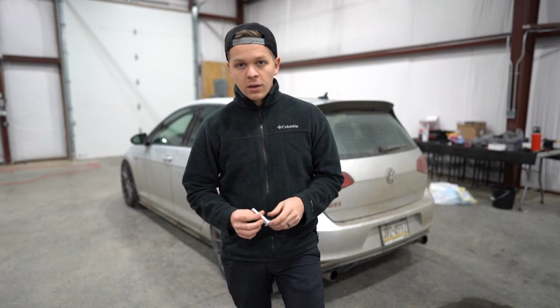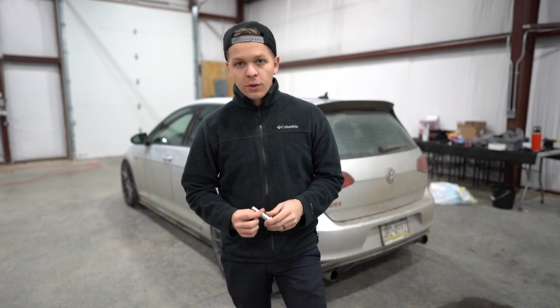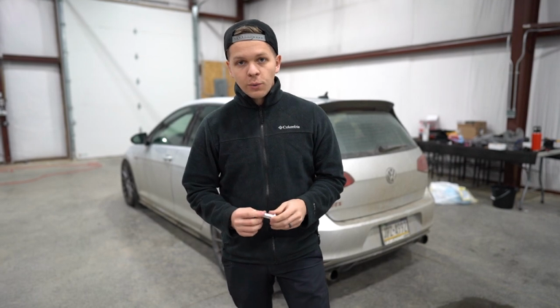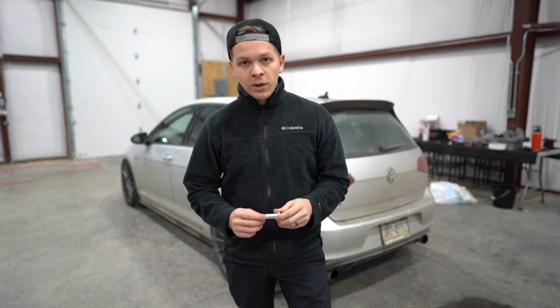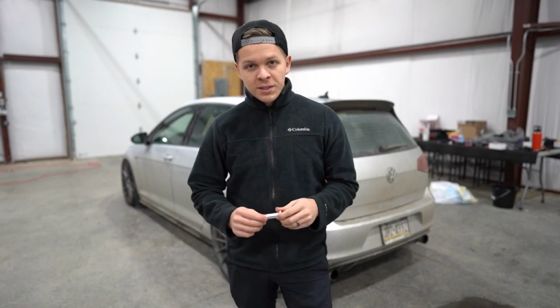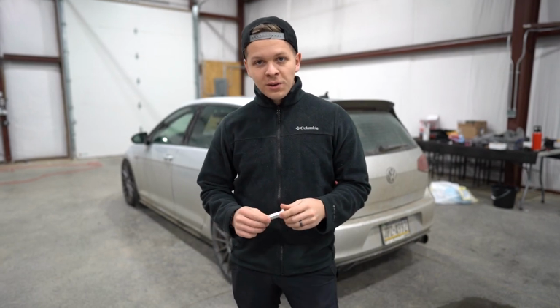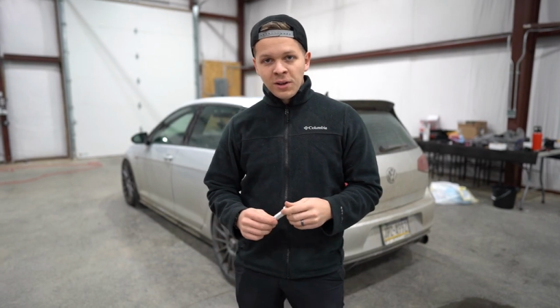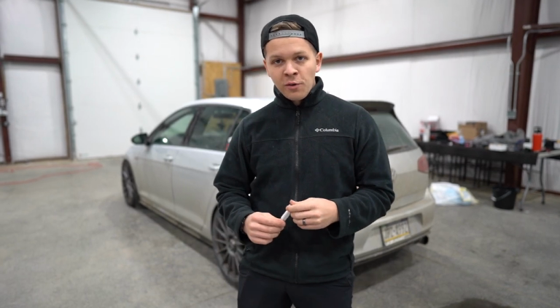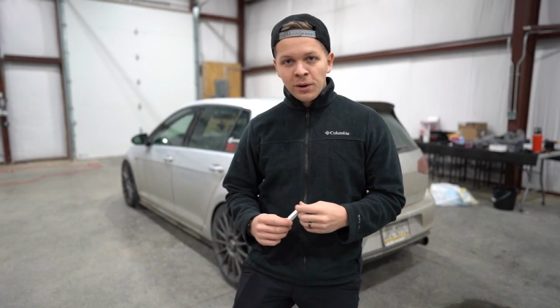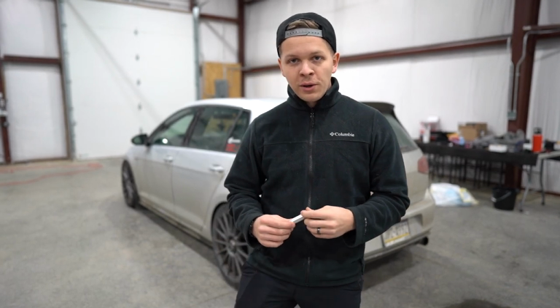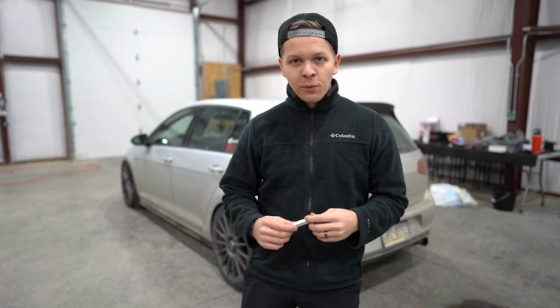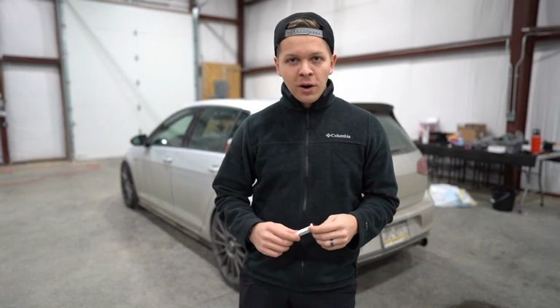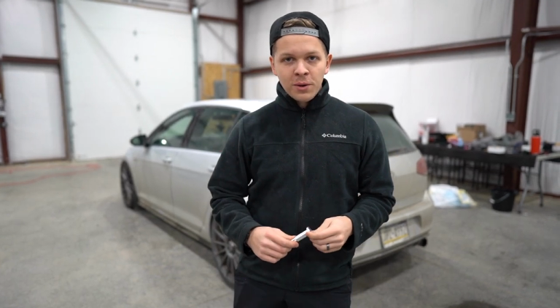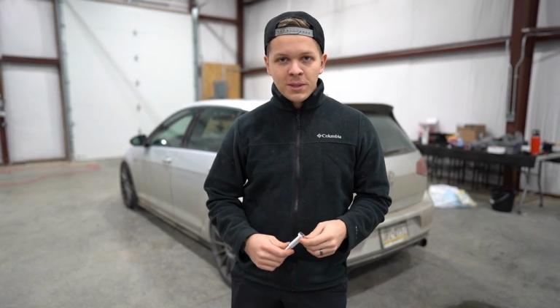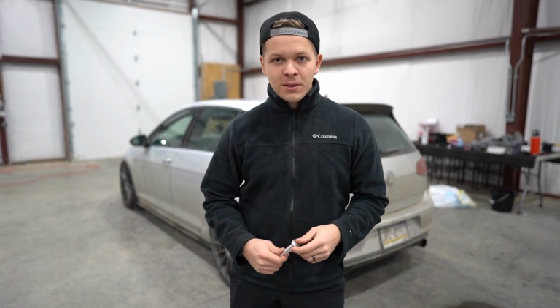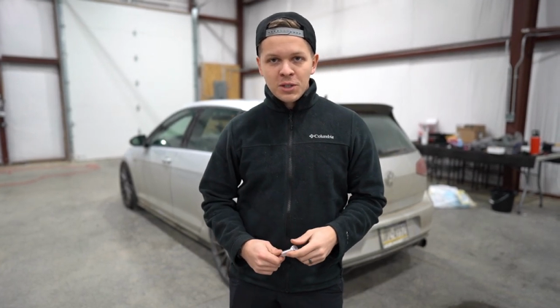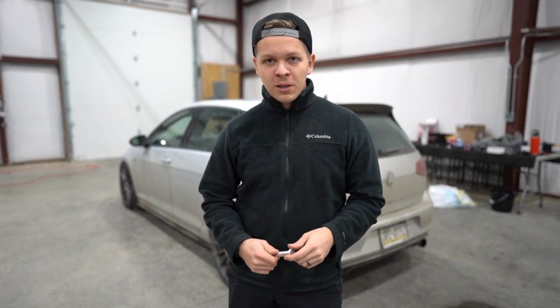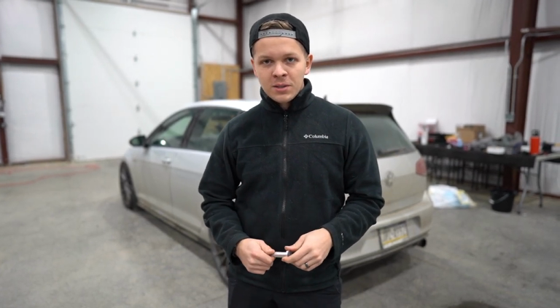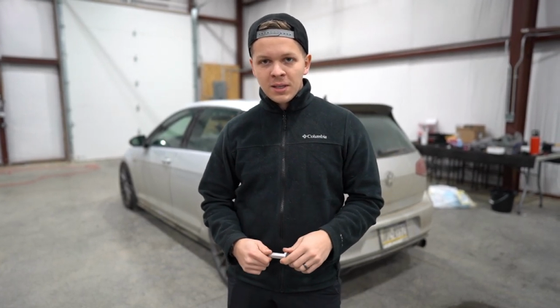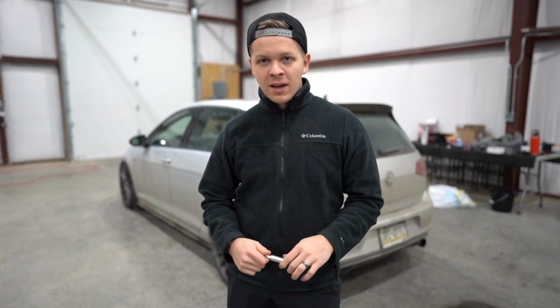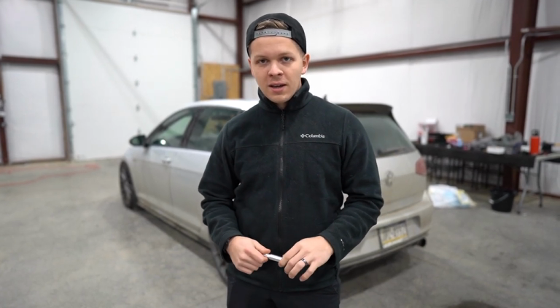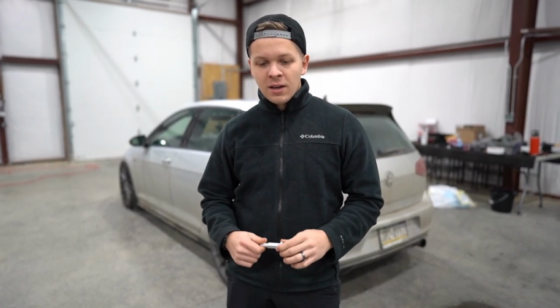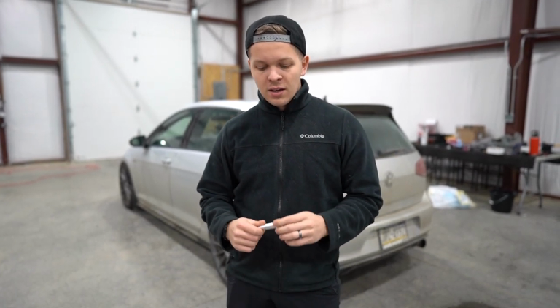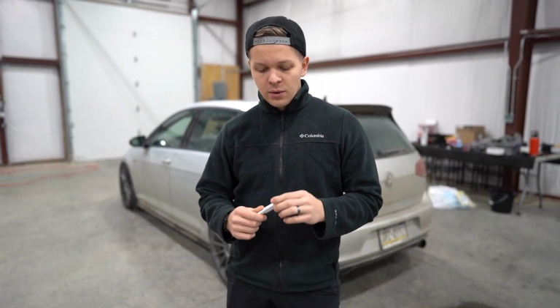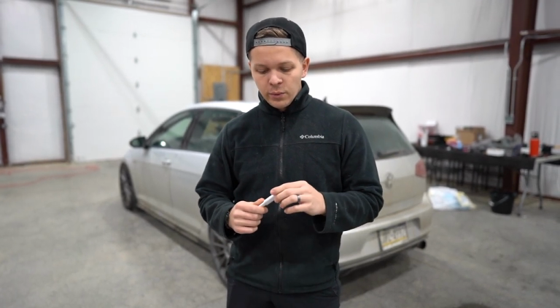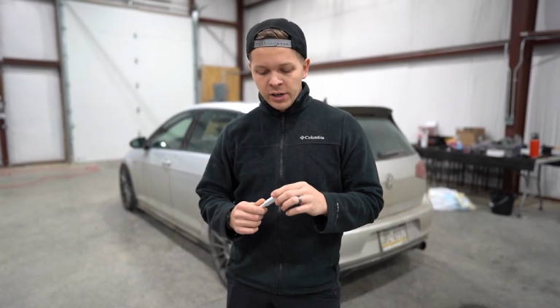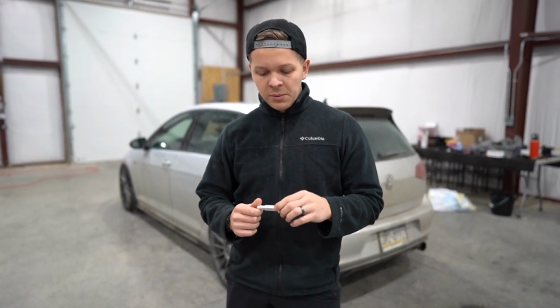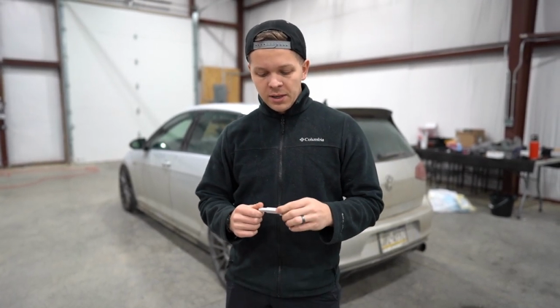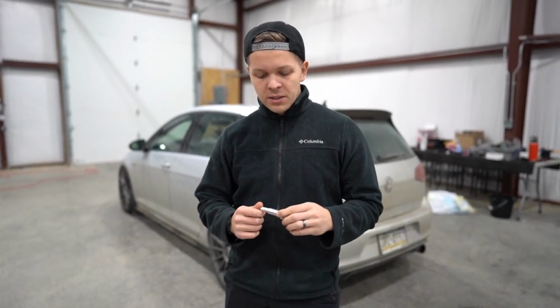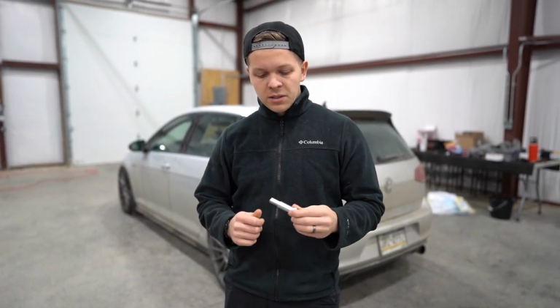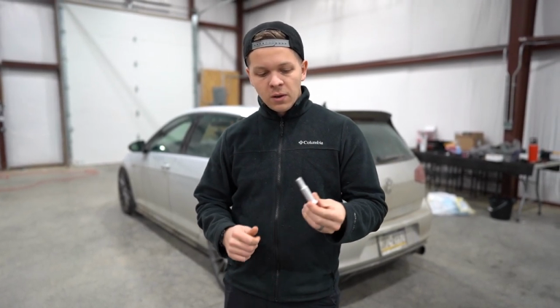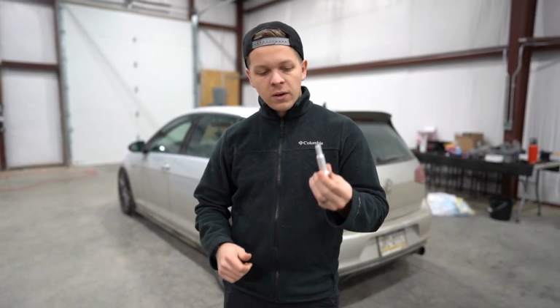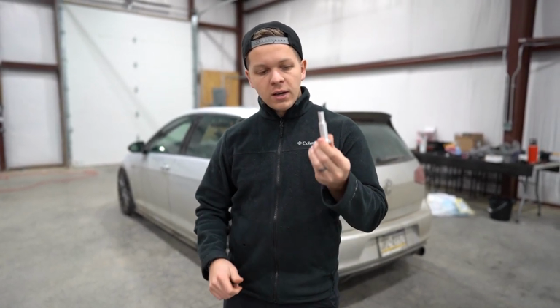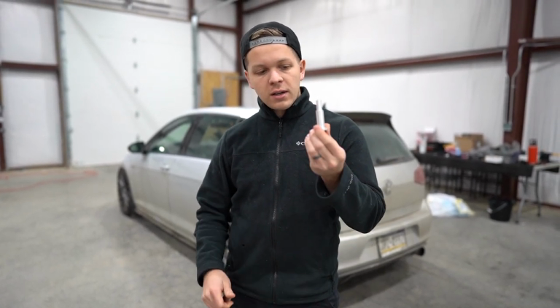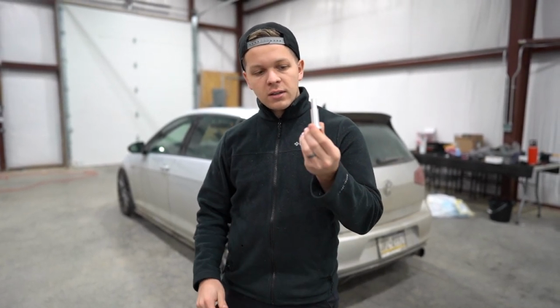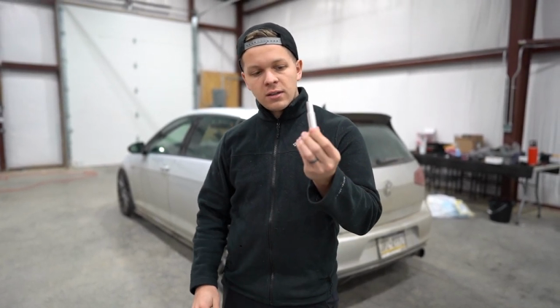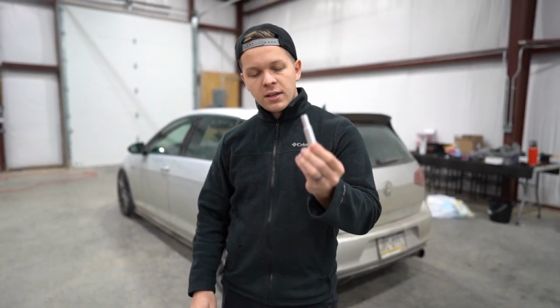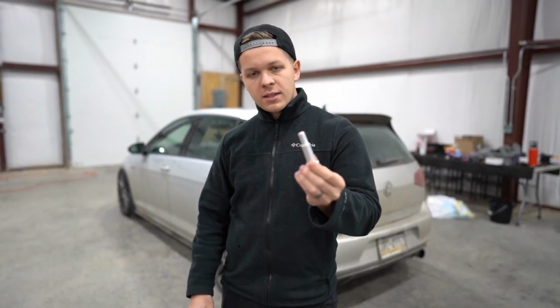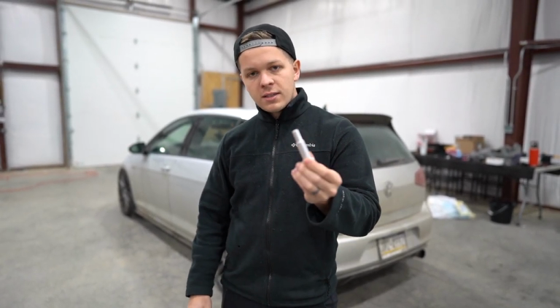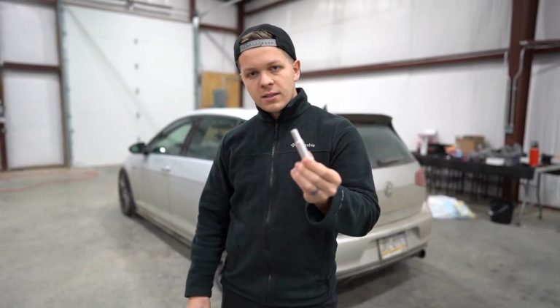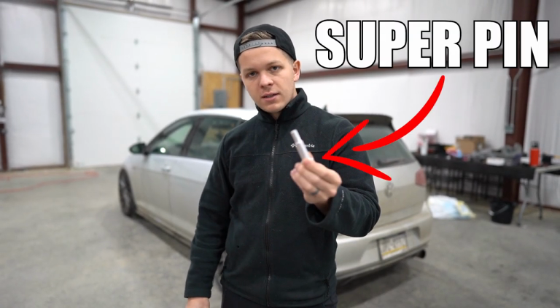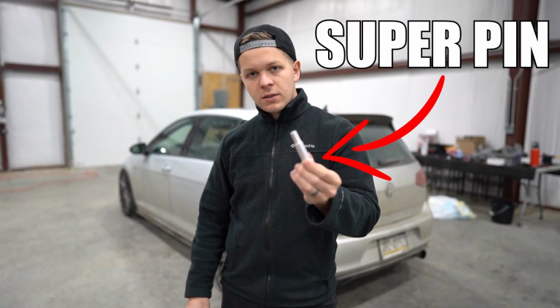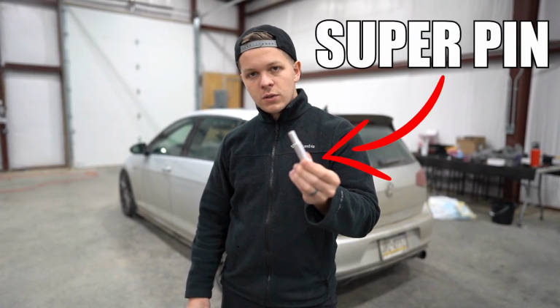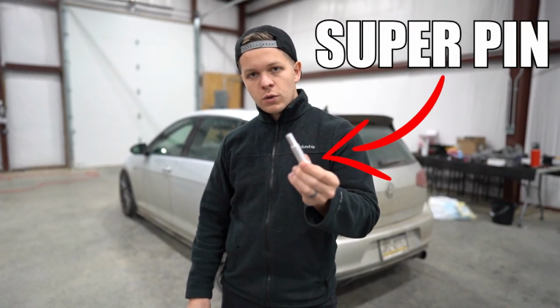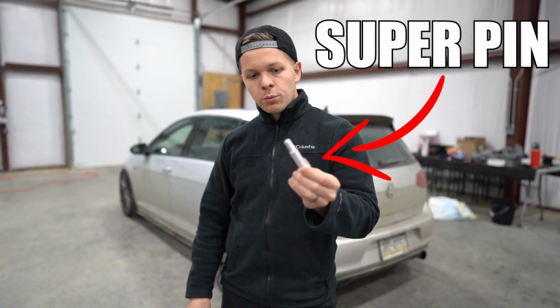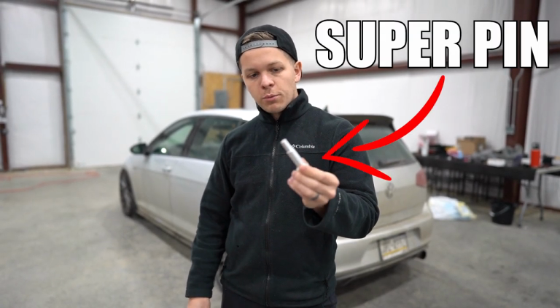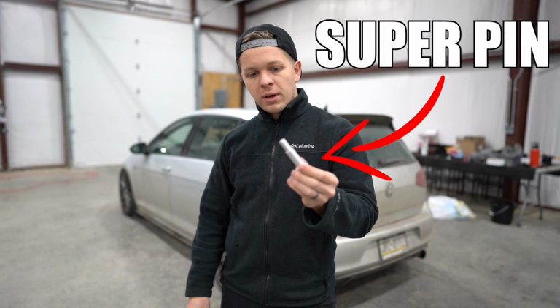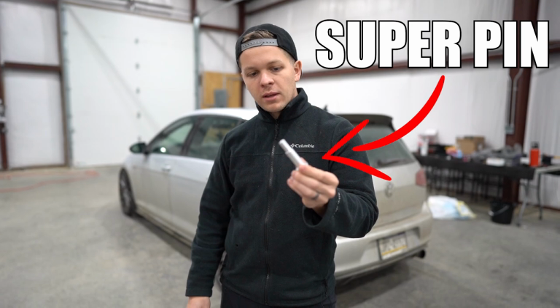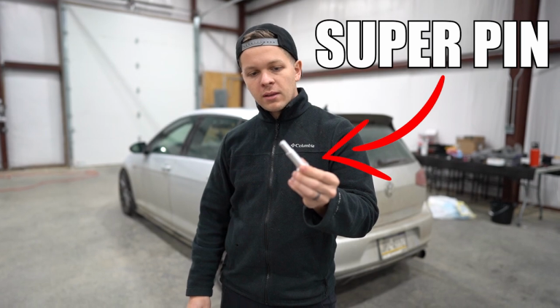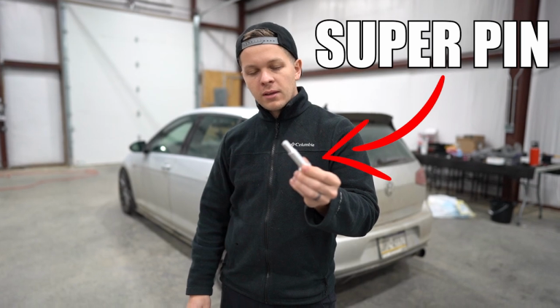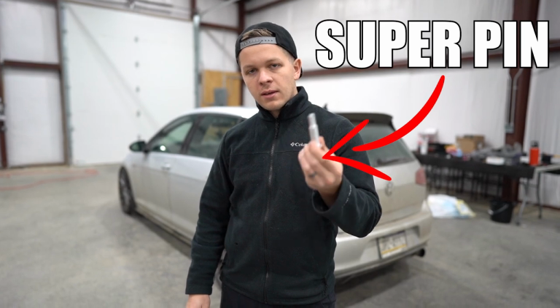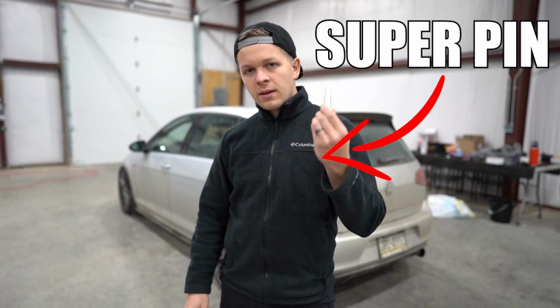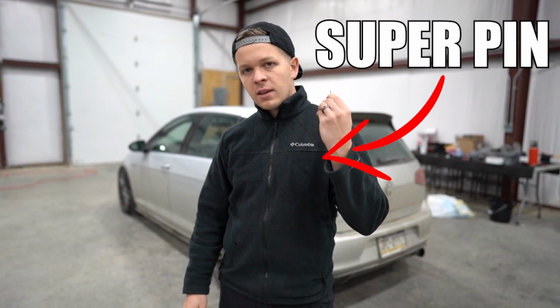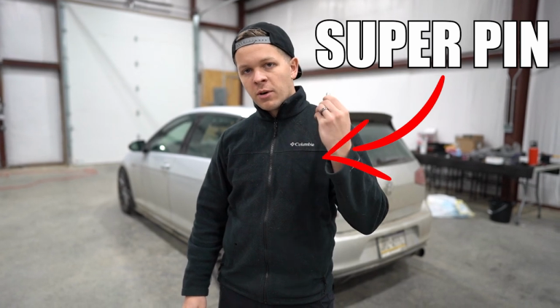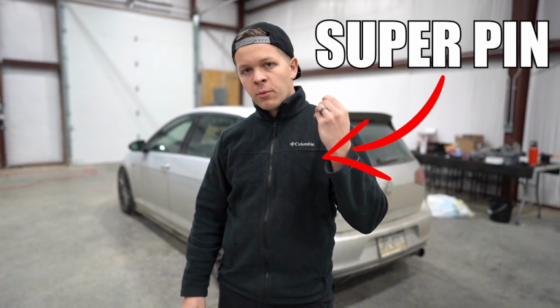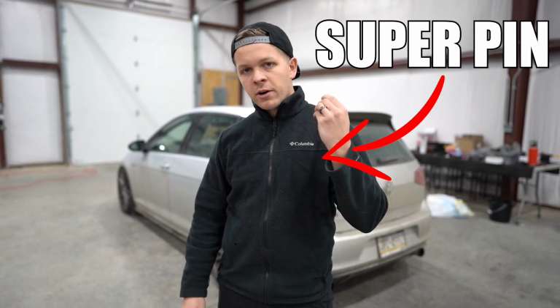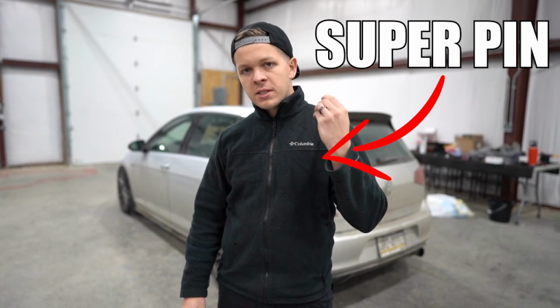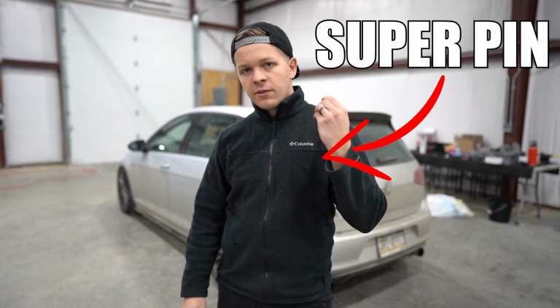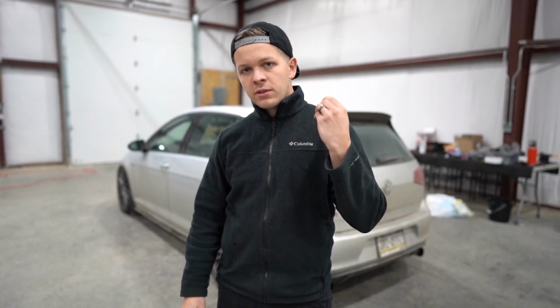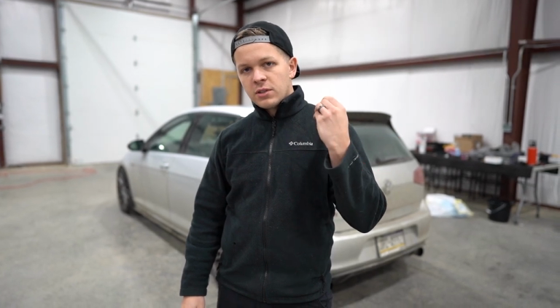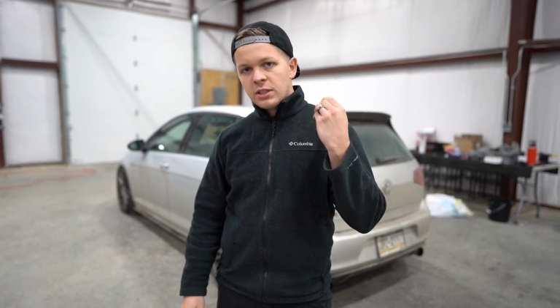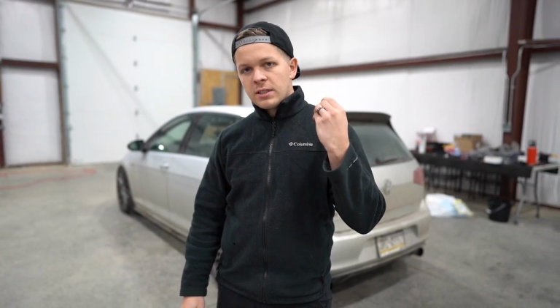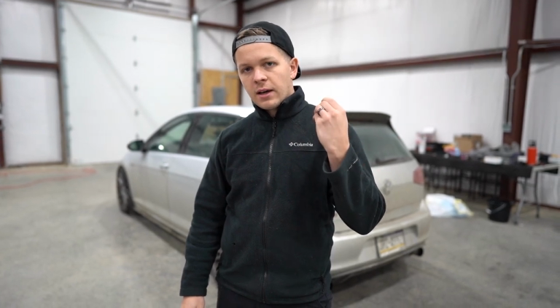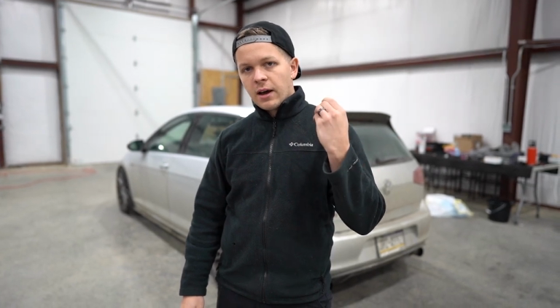What is going on everybody, welcome to the channel. Today we're going to be installing this super pin in my Mark 7 GTI.